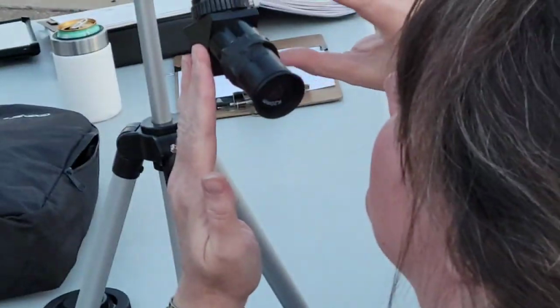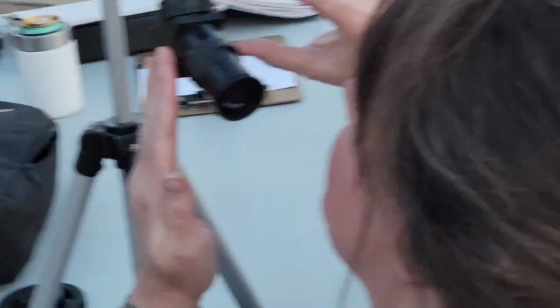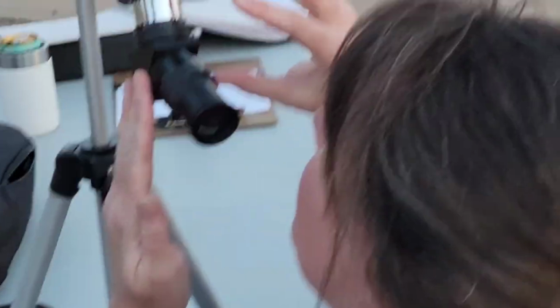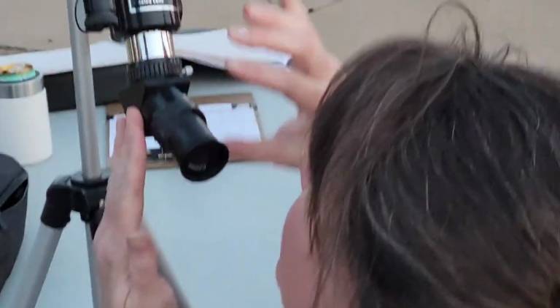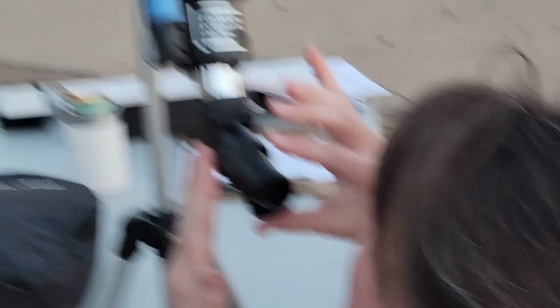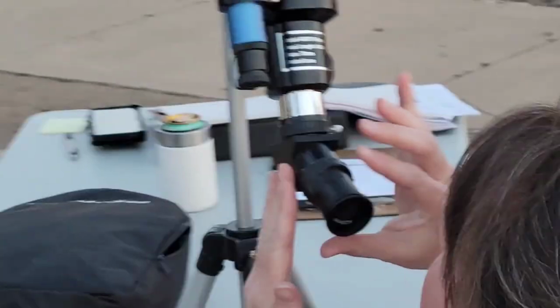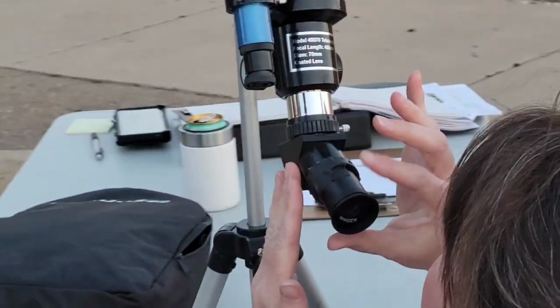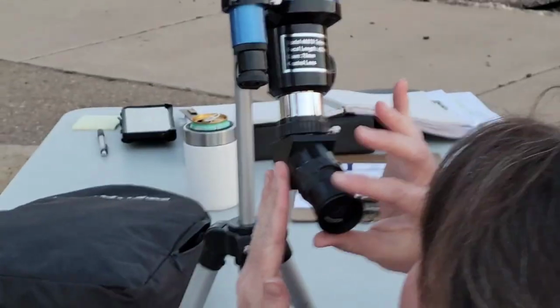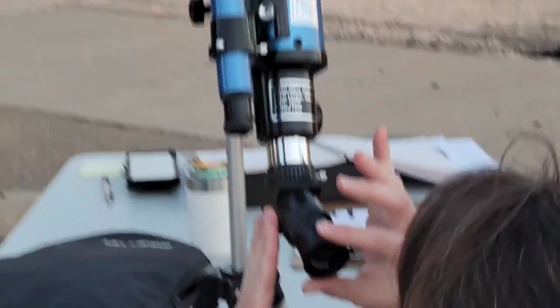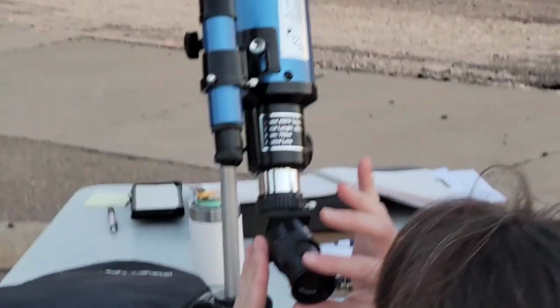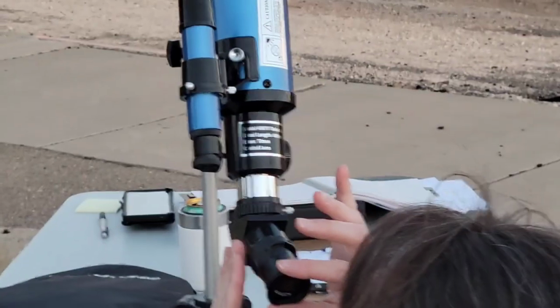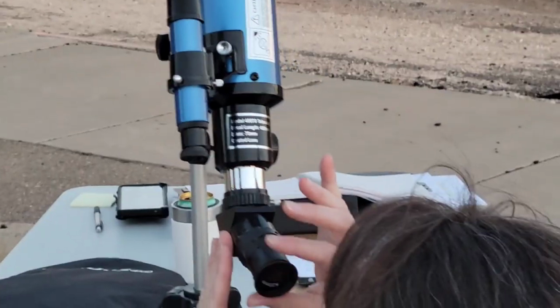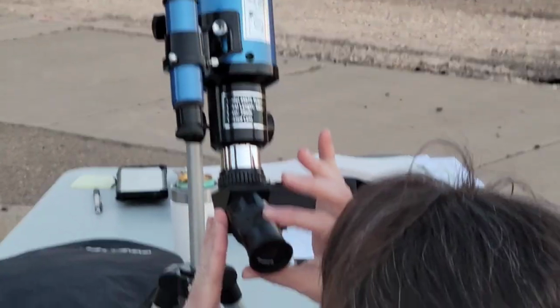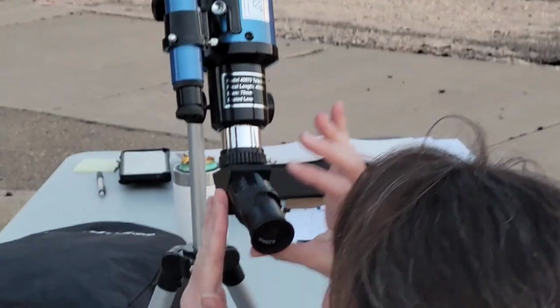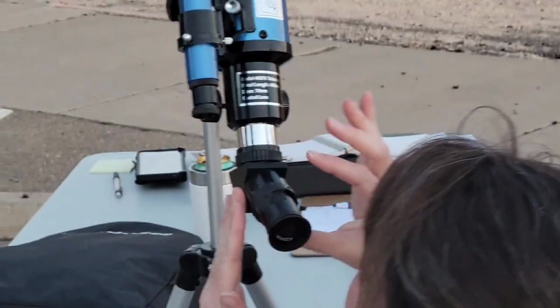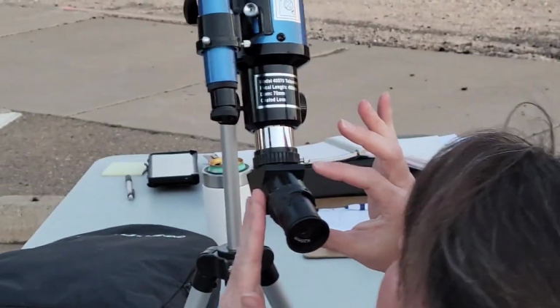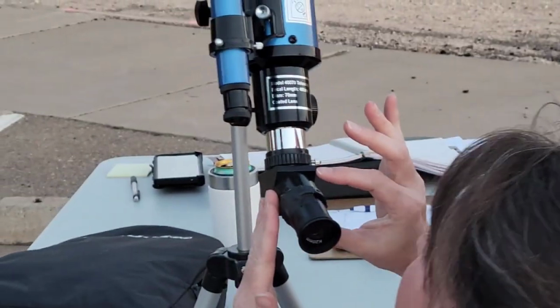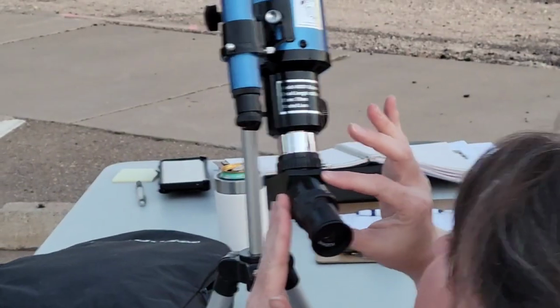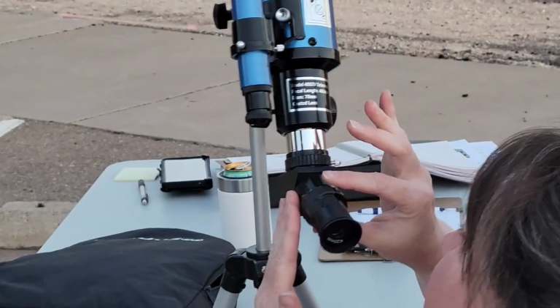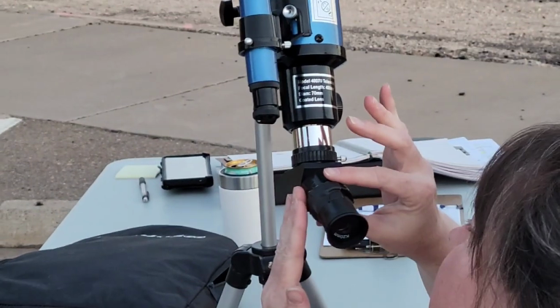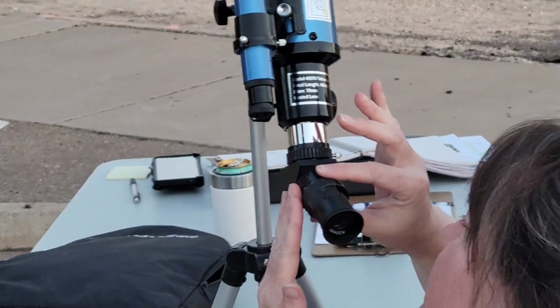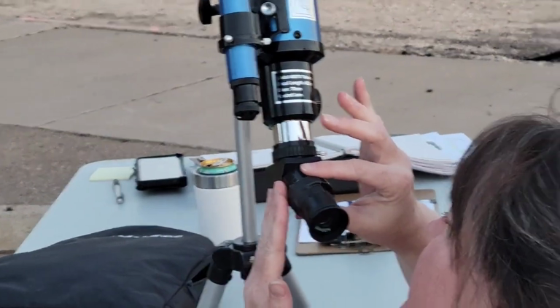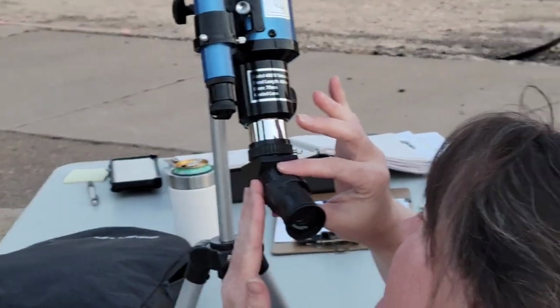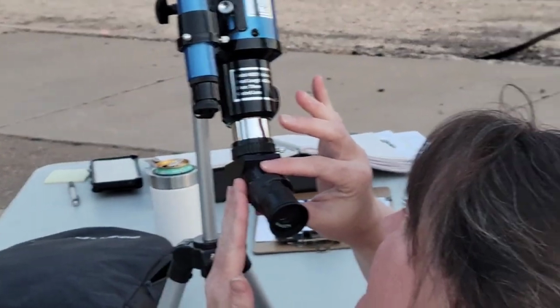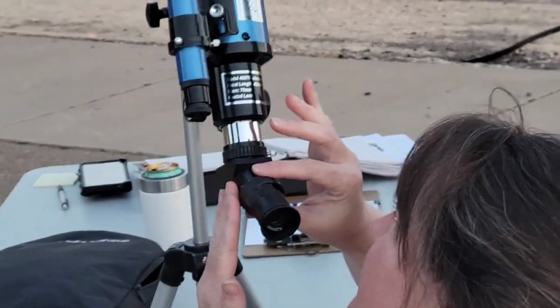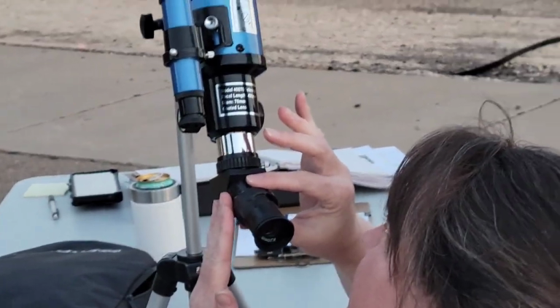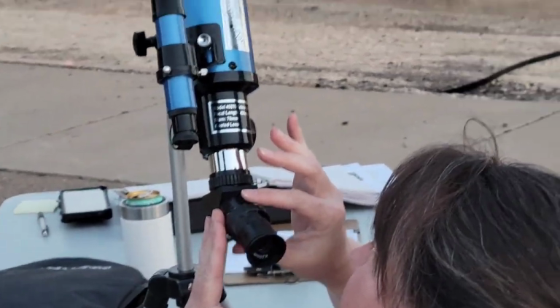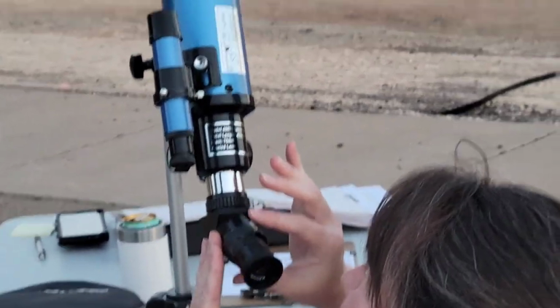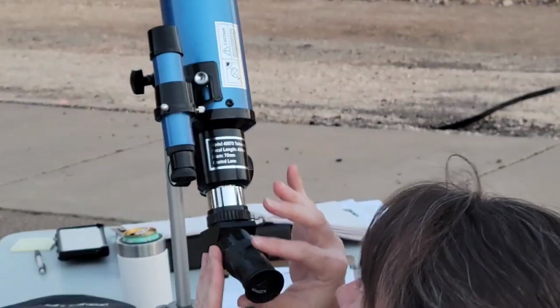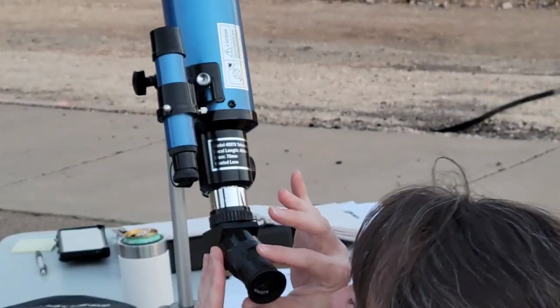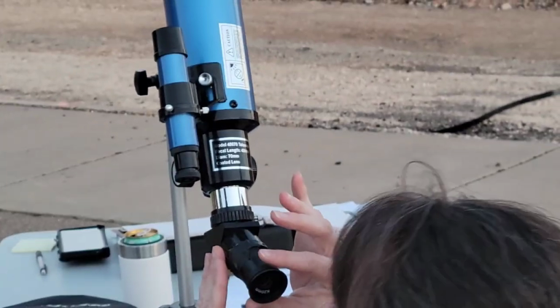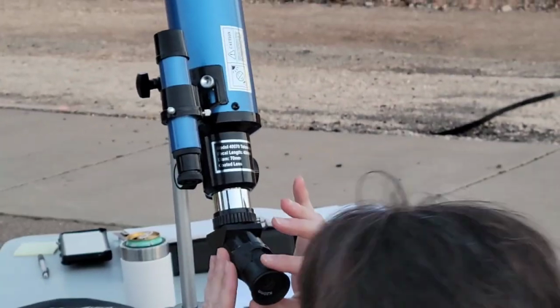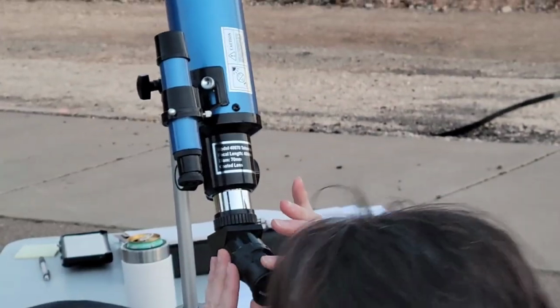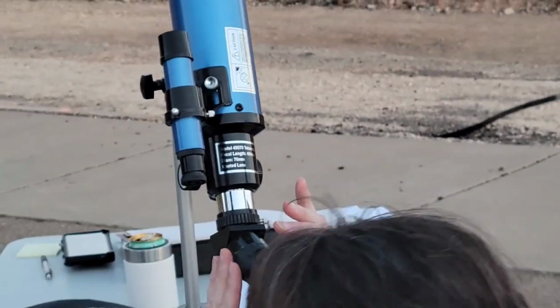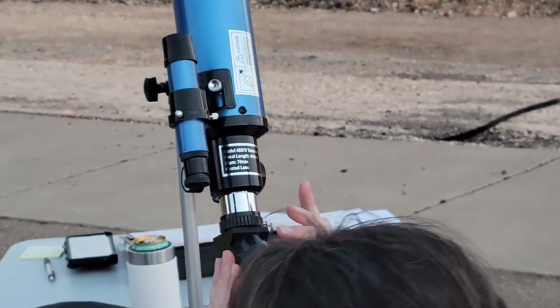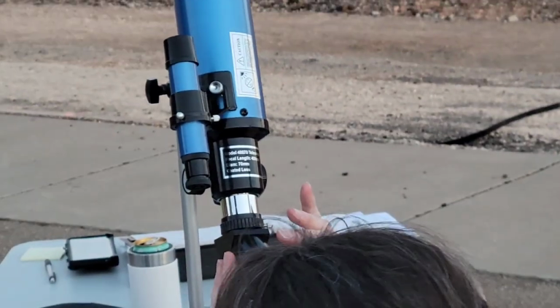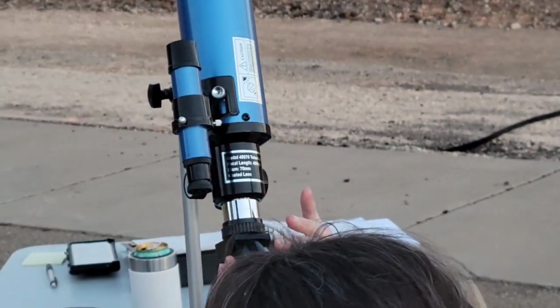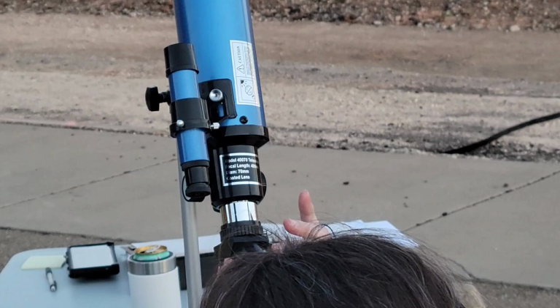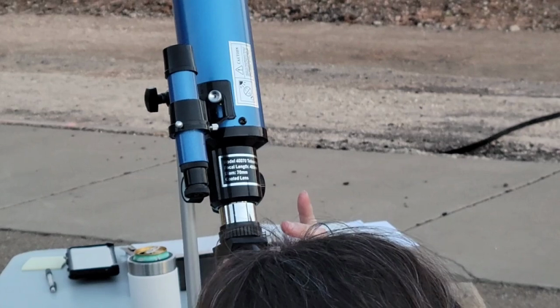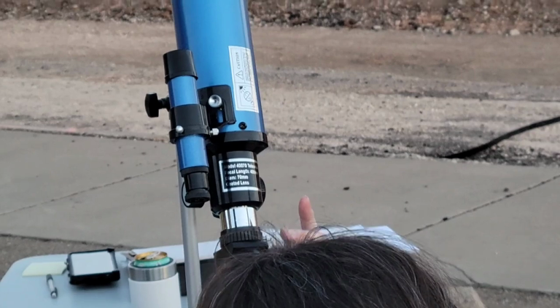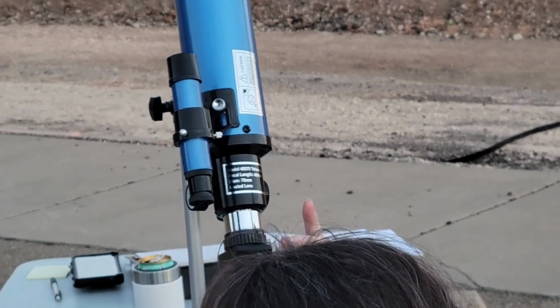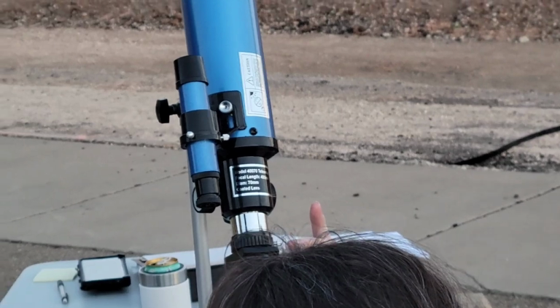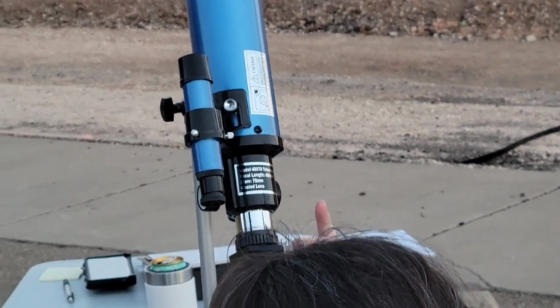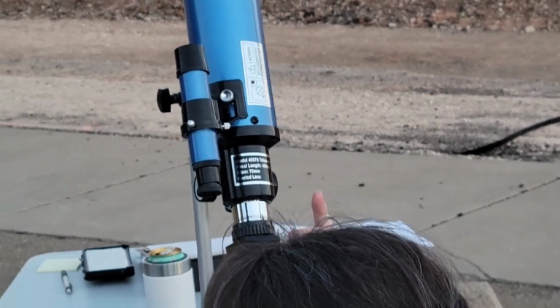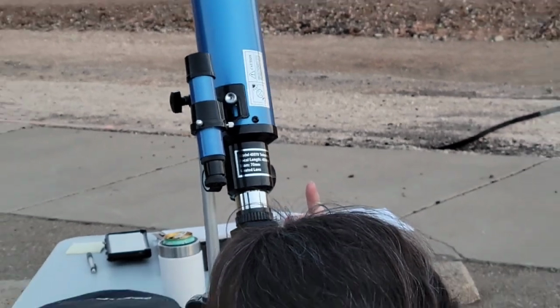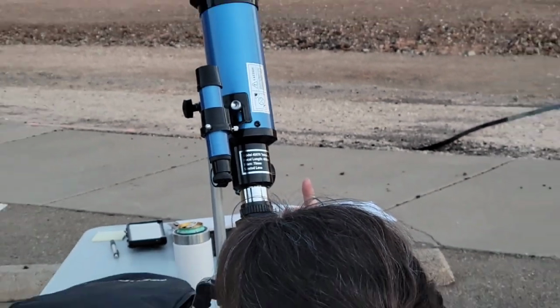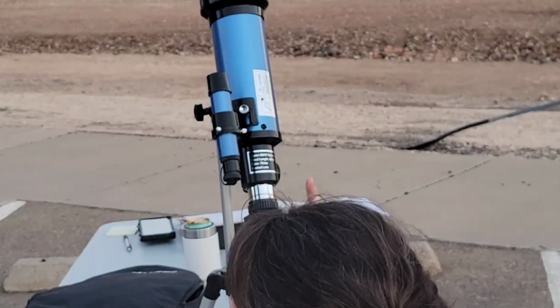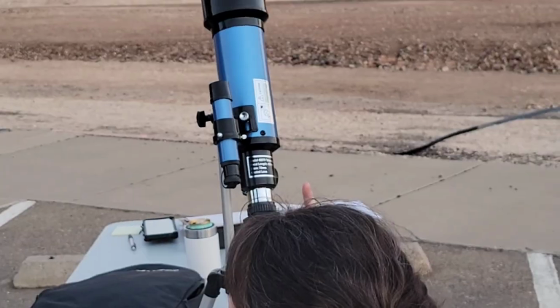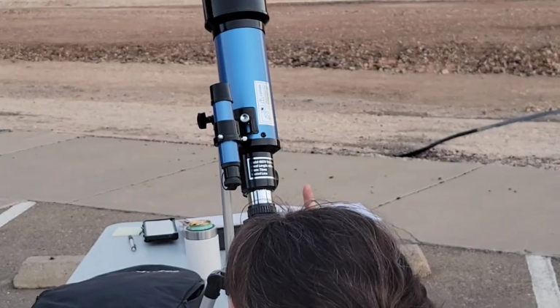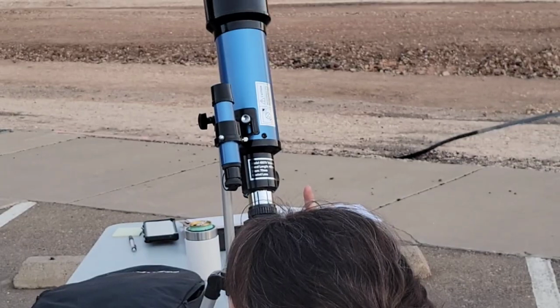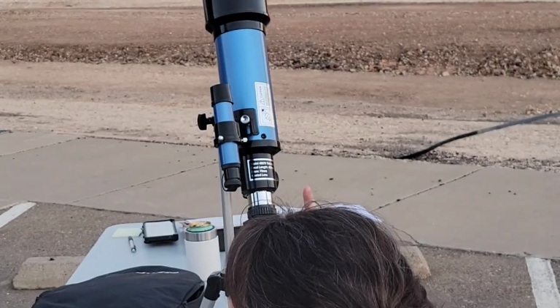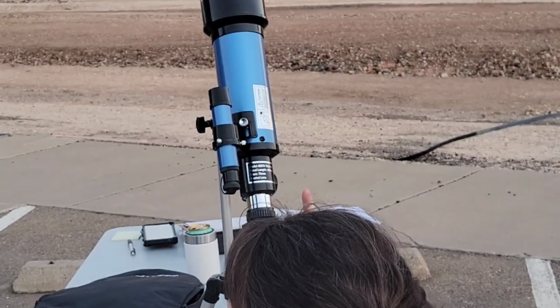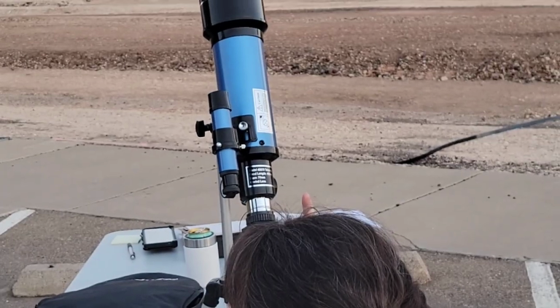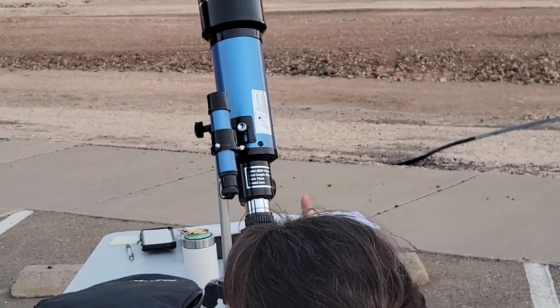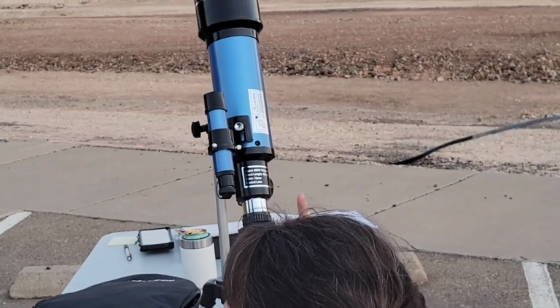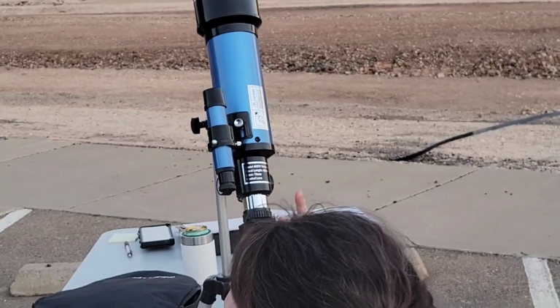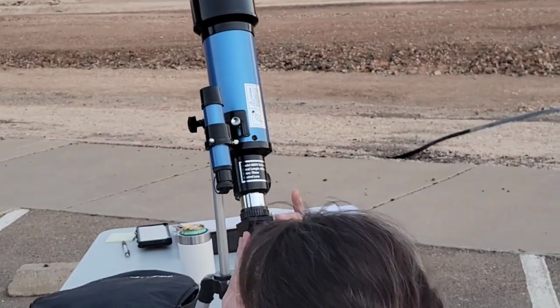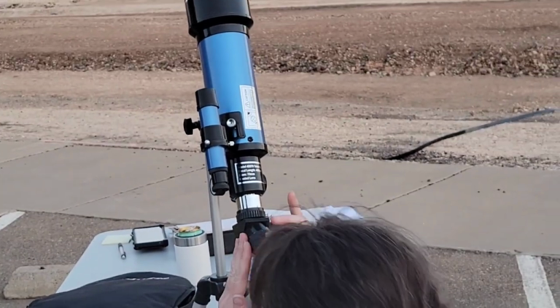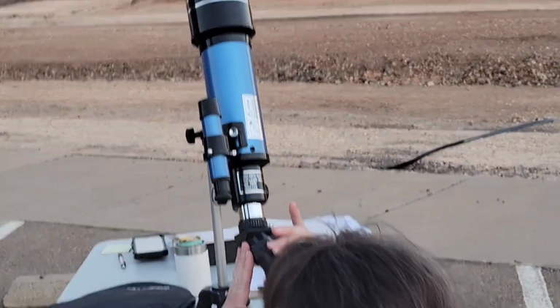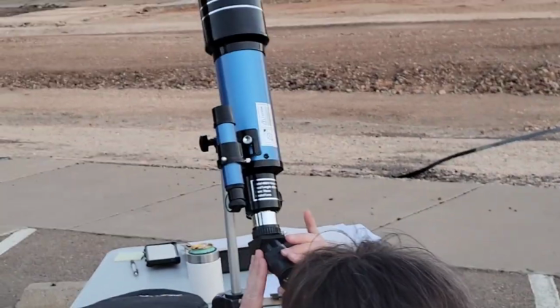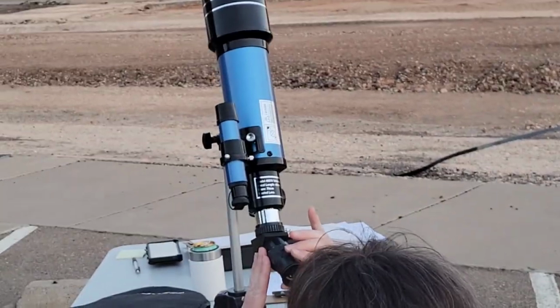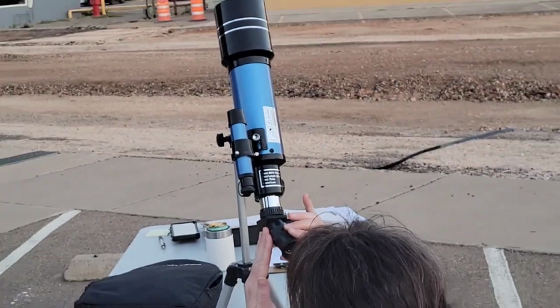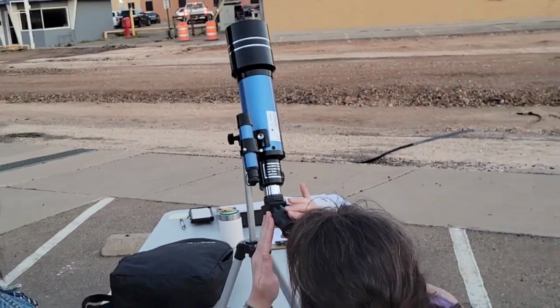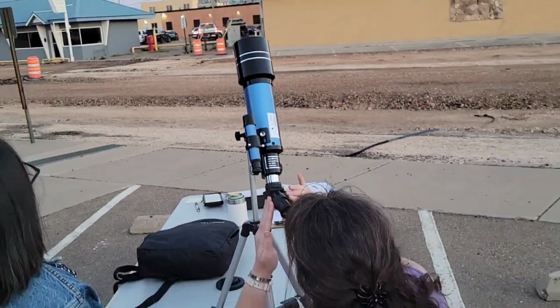Here we have a third telescope. With this one you can directly view through the telescope — you don't view on a laptop screen.